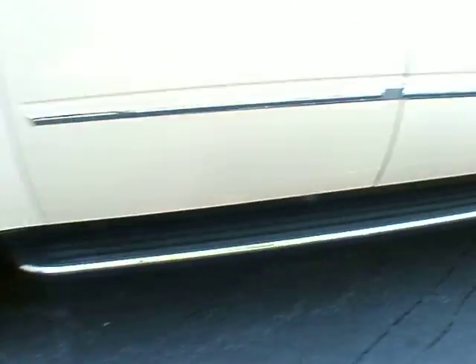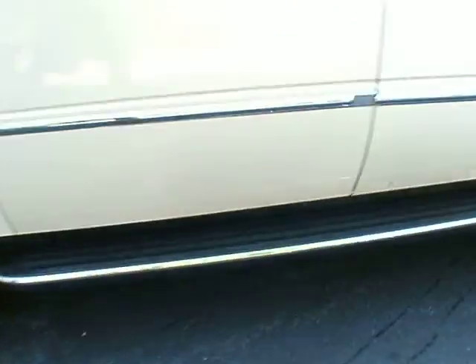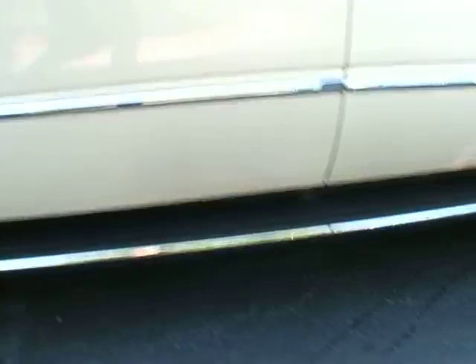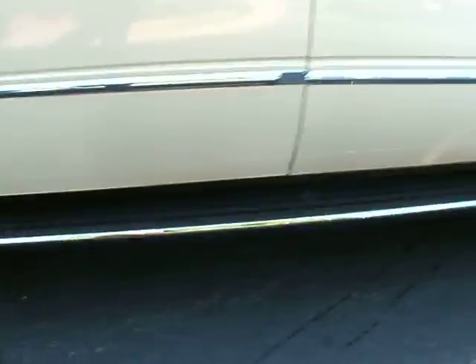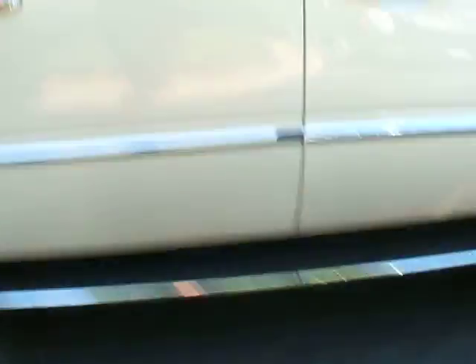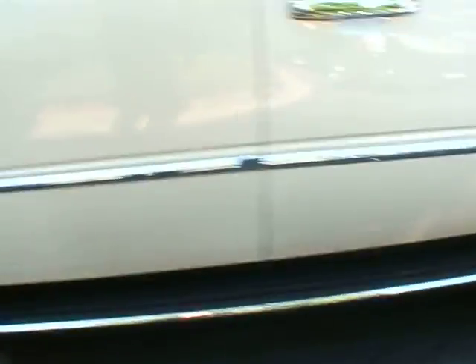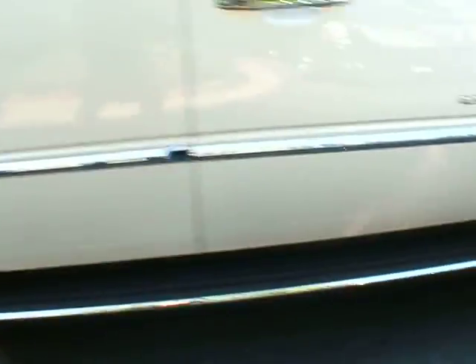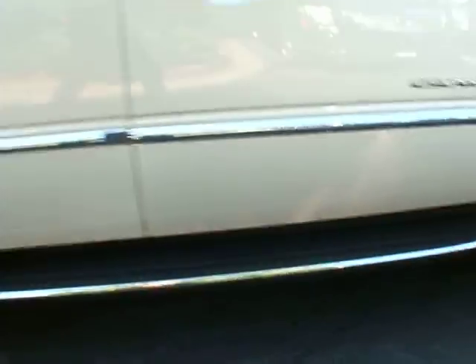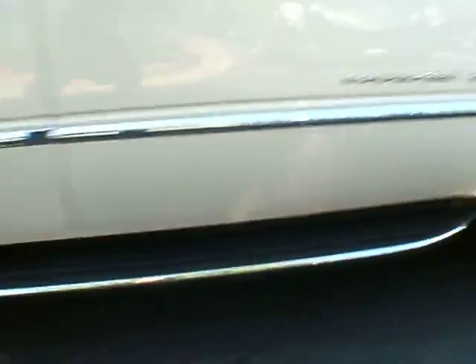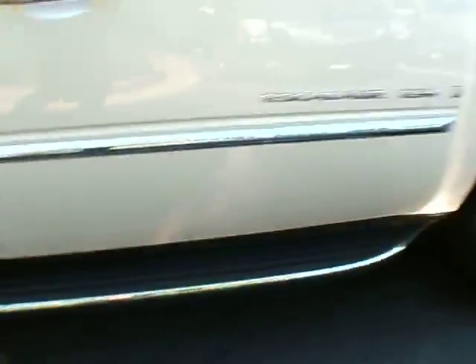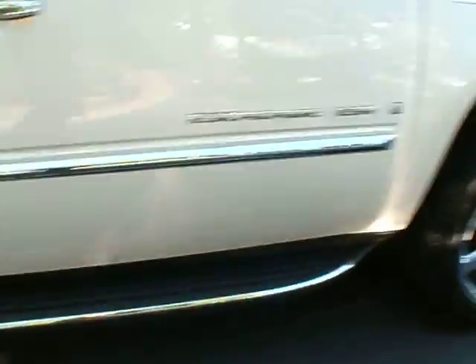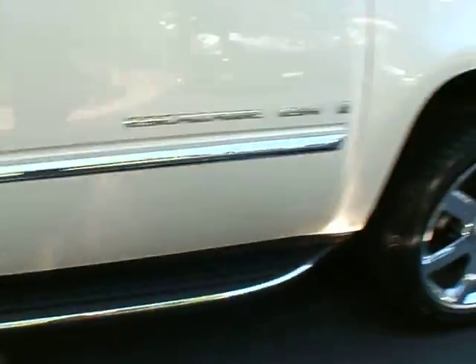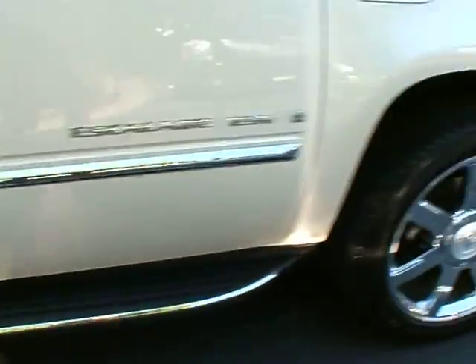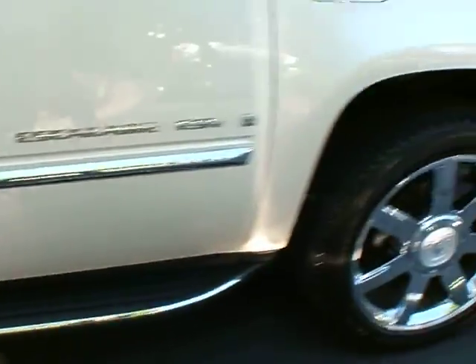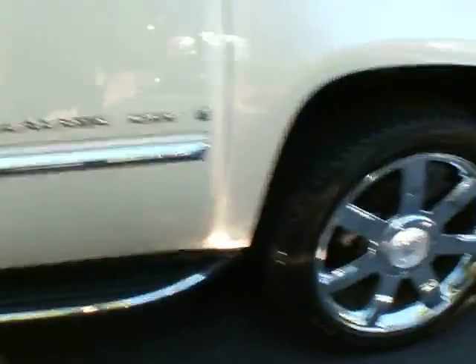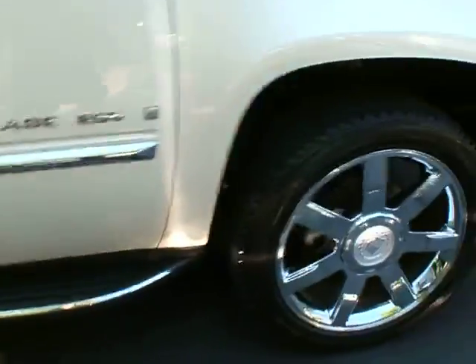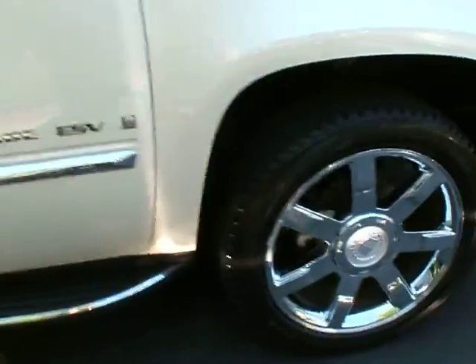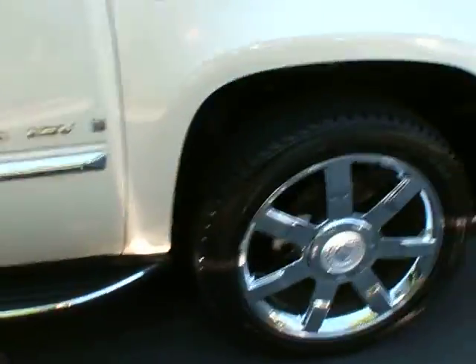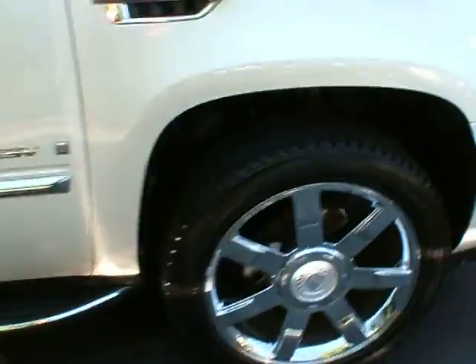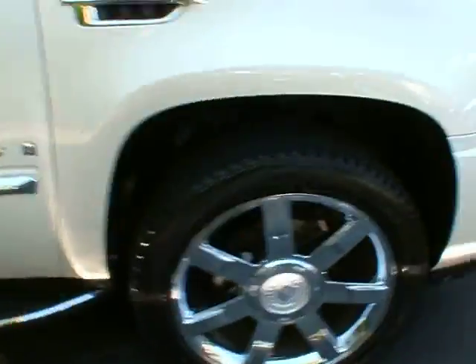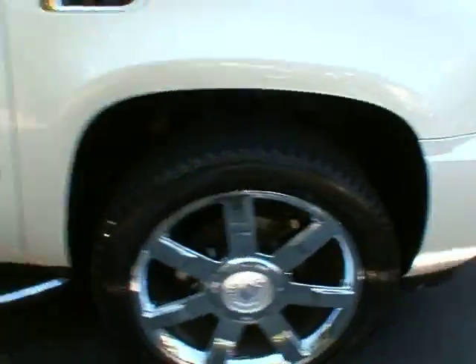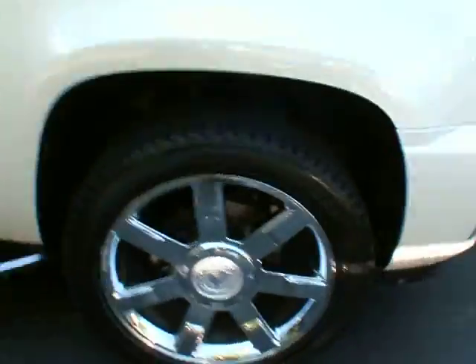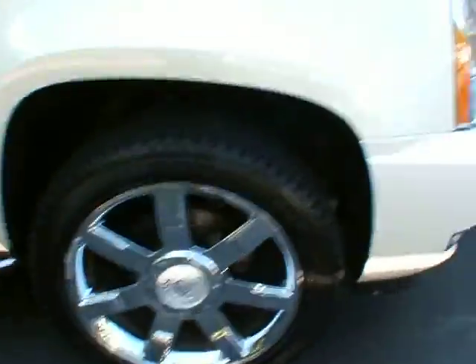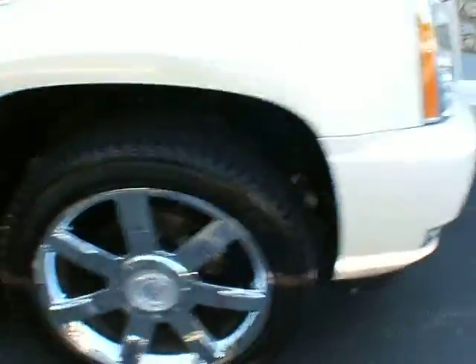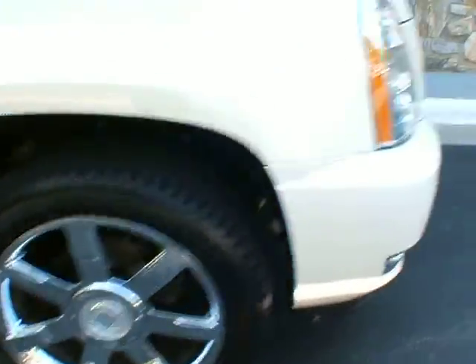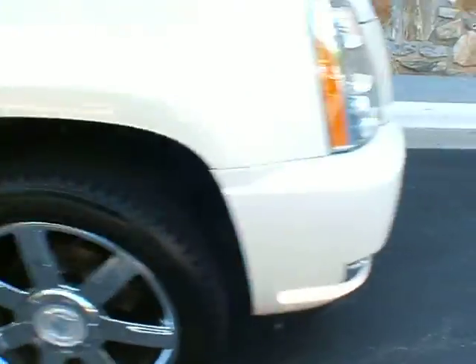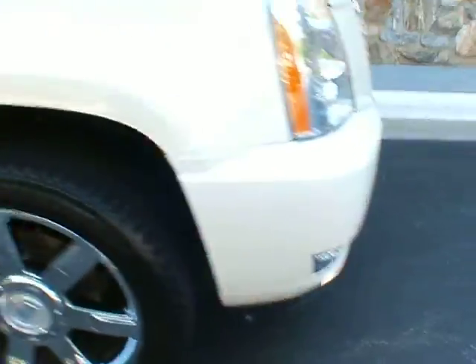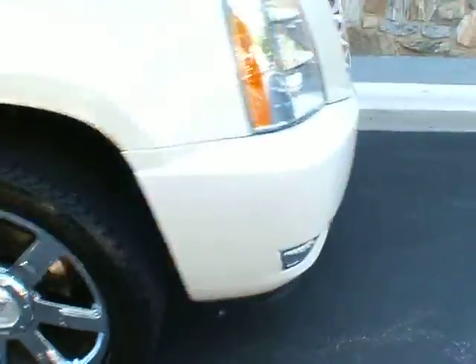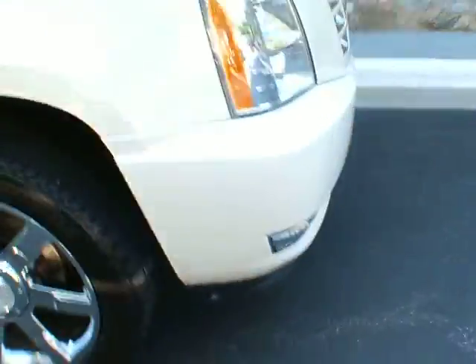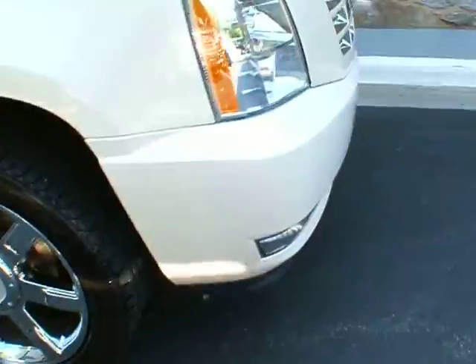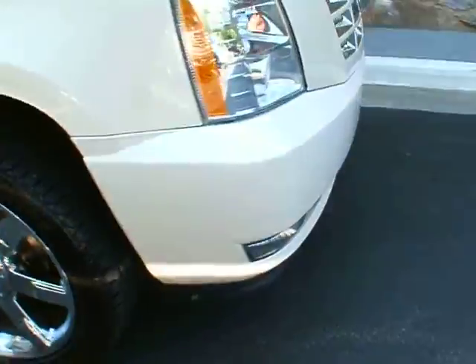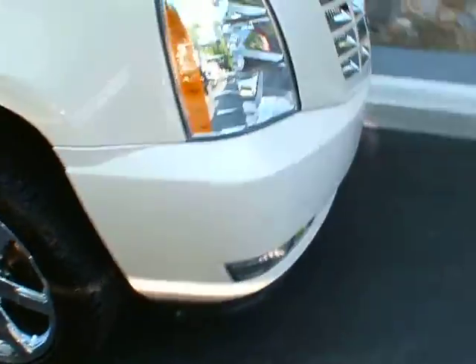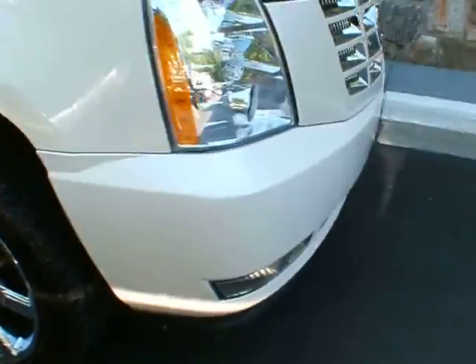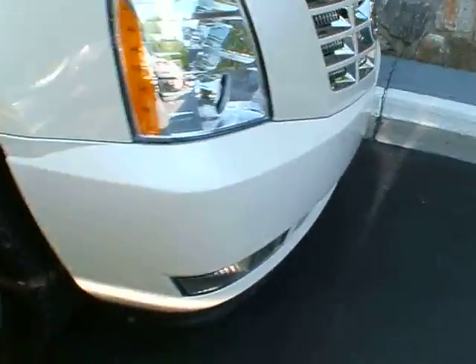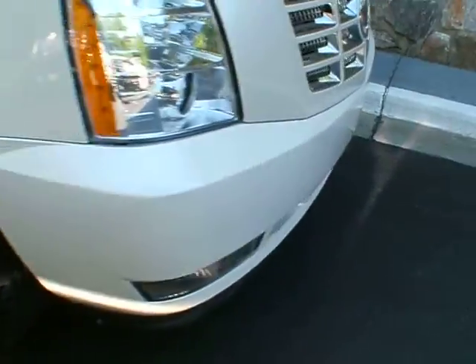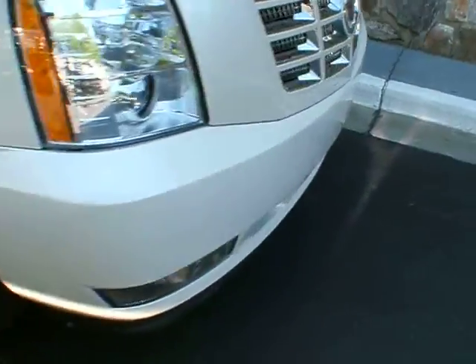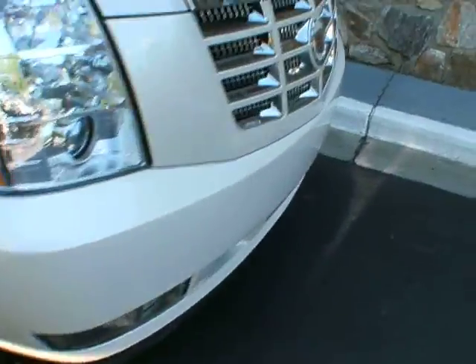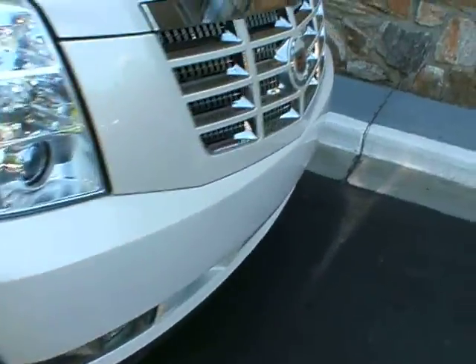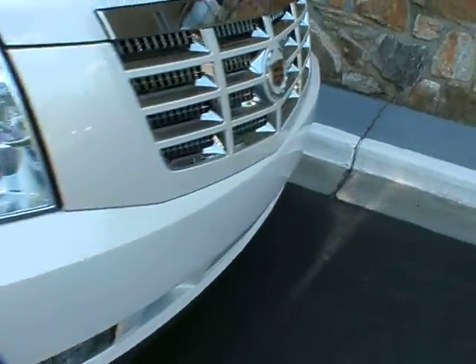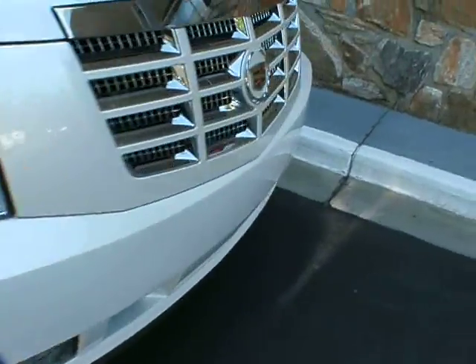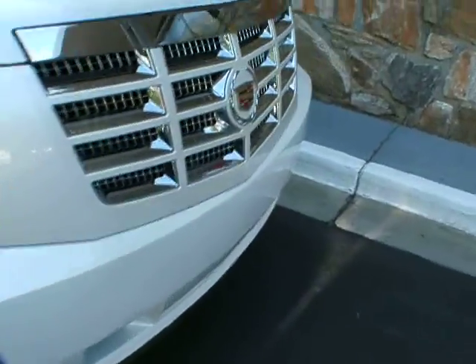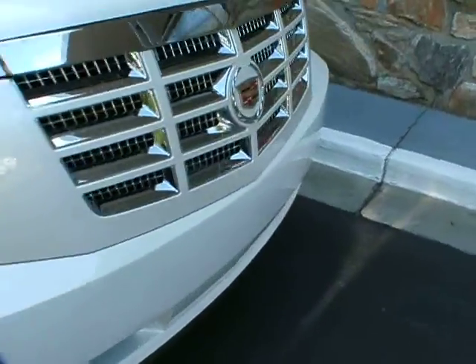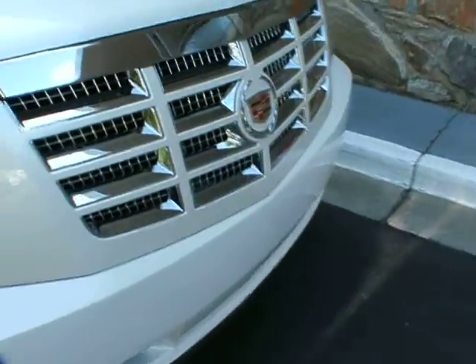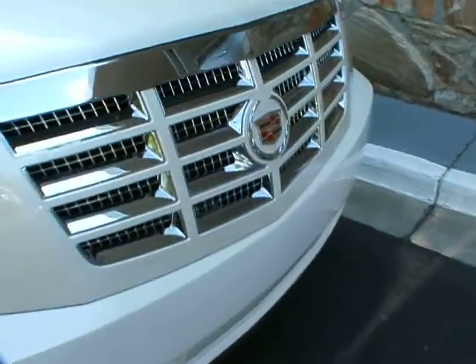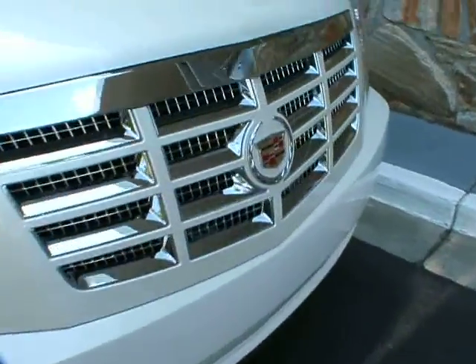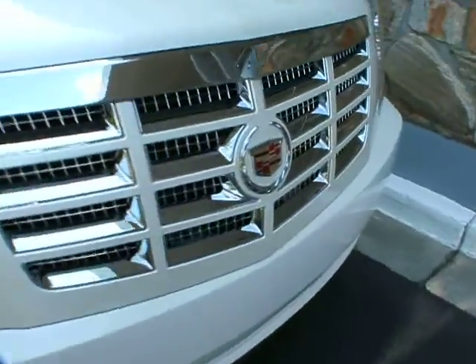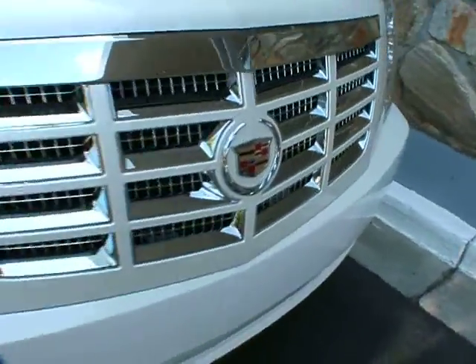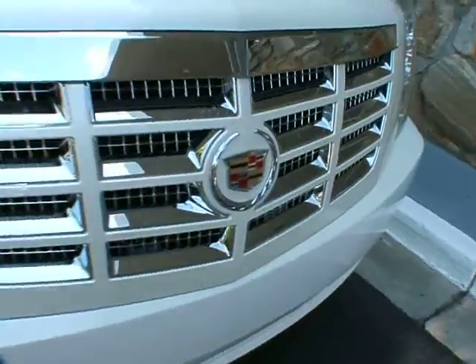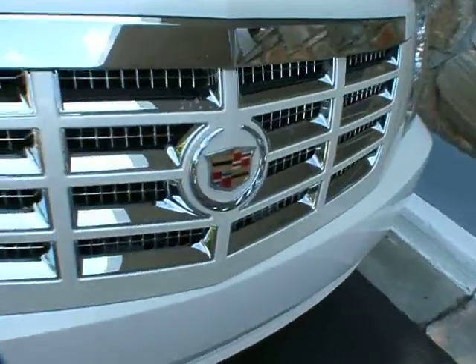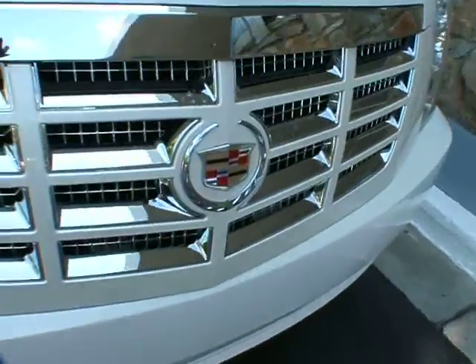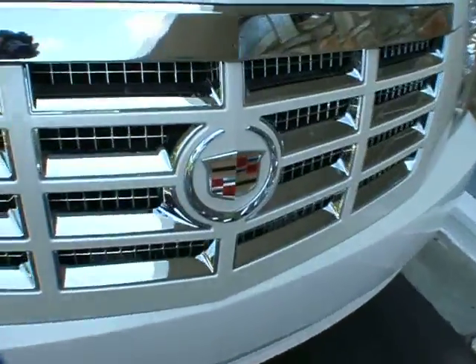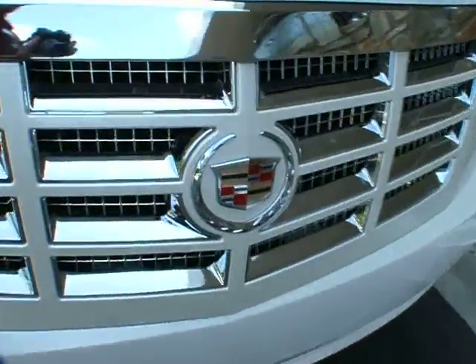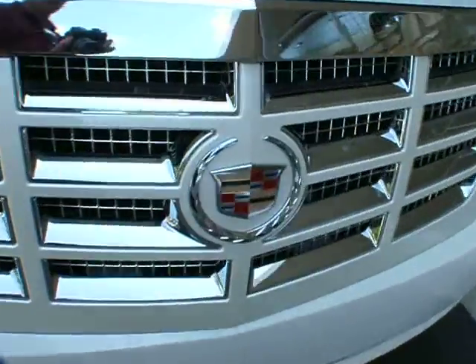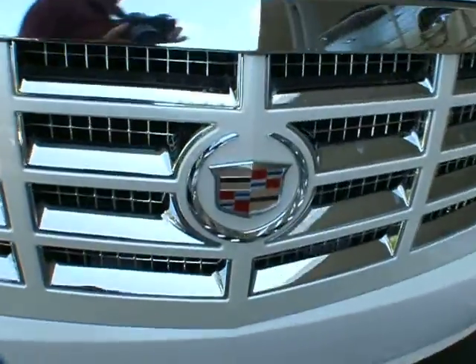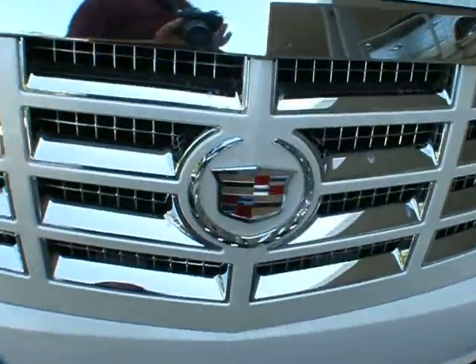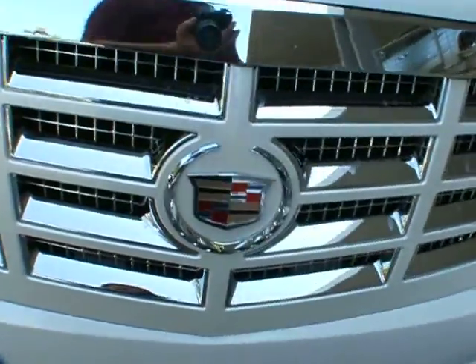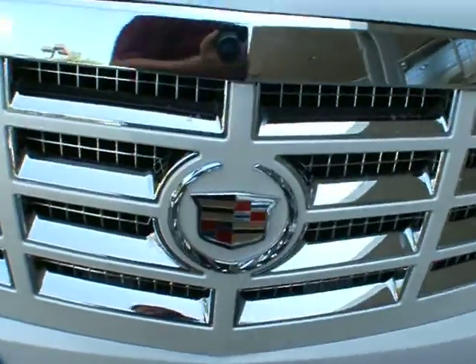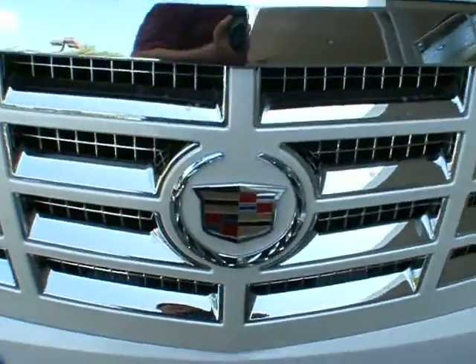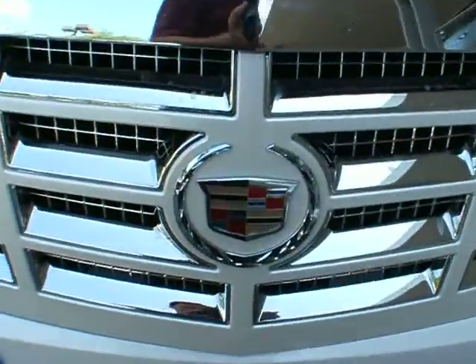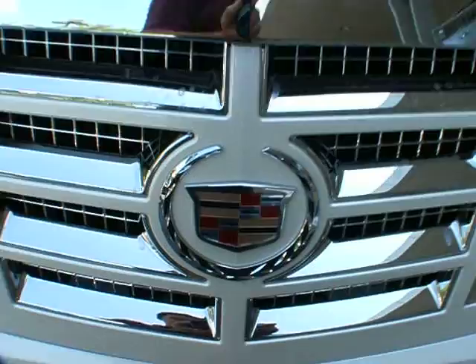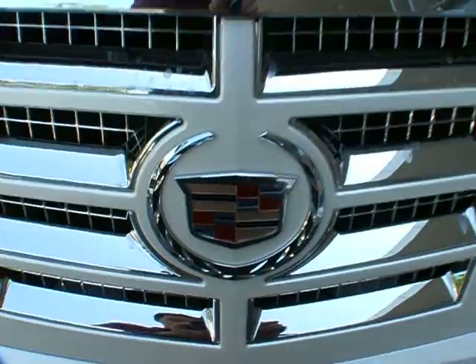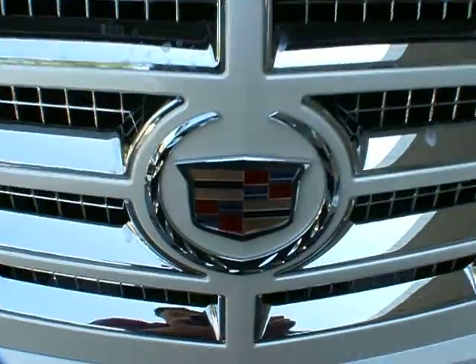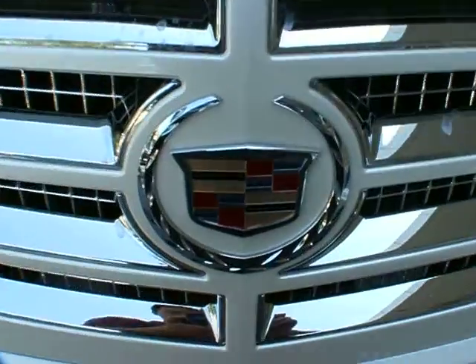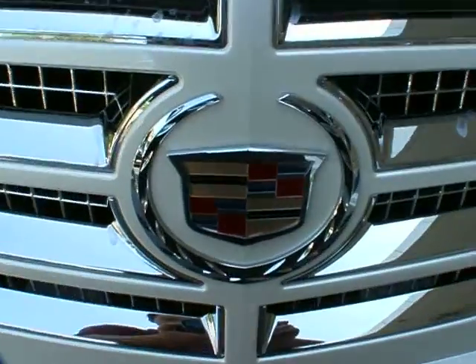The 22-inch chrome wheels and side steps. This vehicle is available for sale here at Classic Cadillac in Atlanta. My name is Greg Dudivar — thank you for watching, and have a great day.